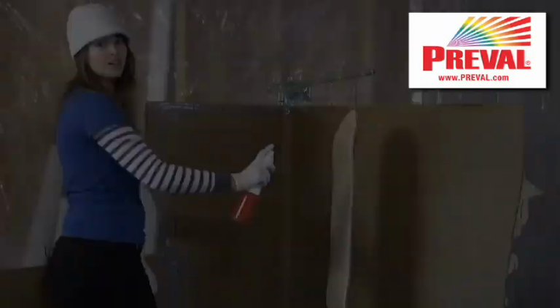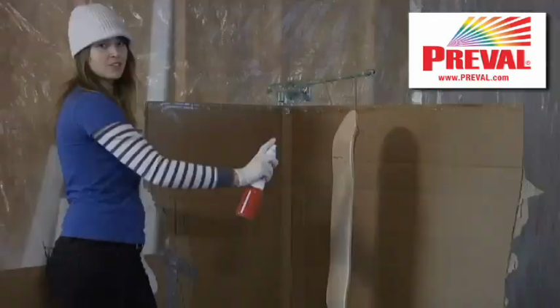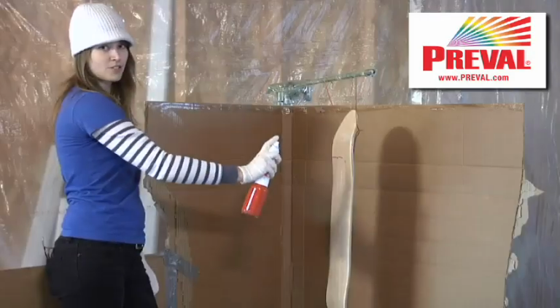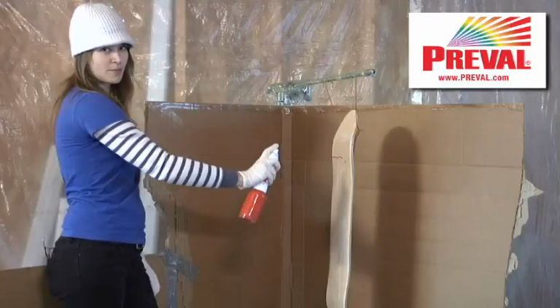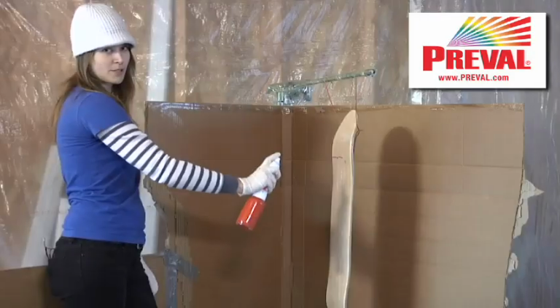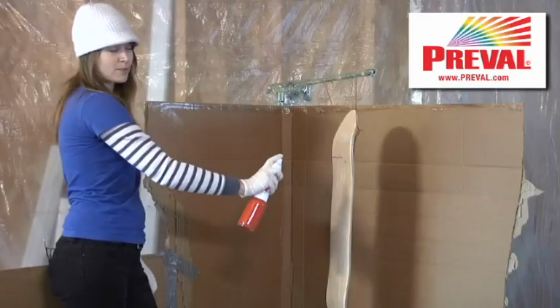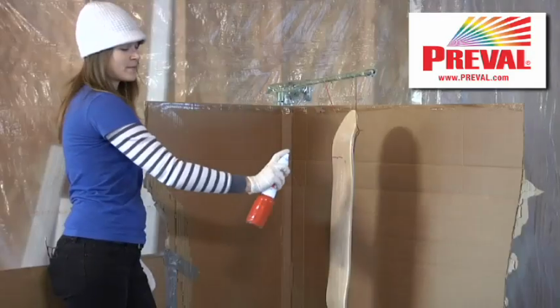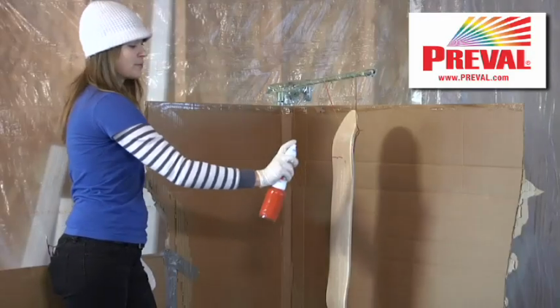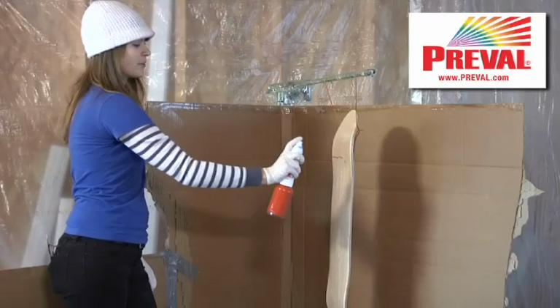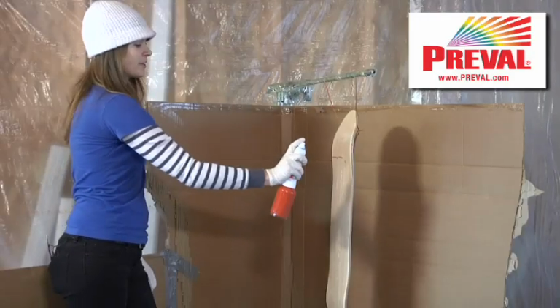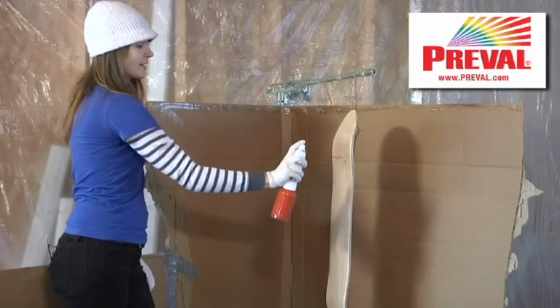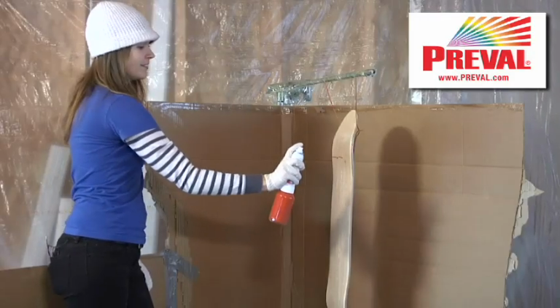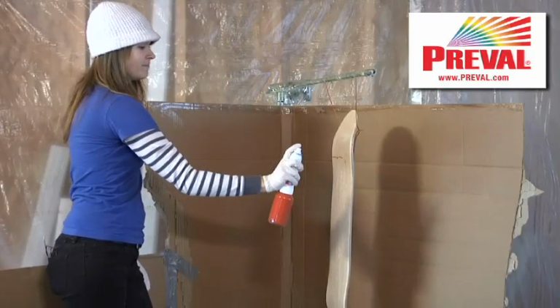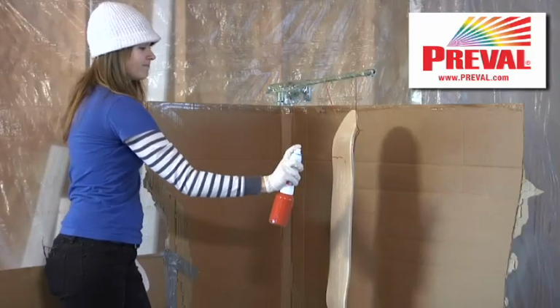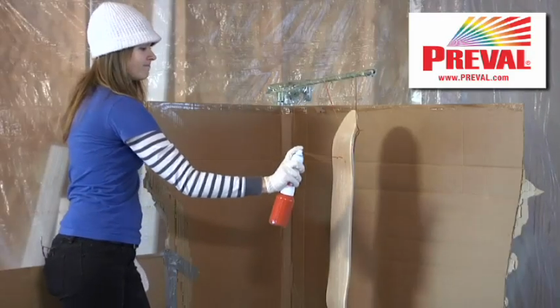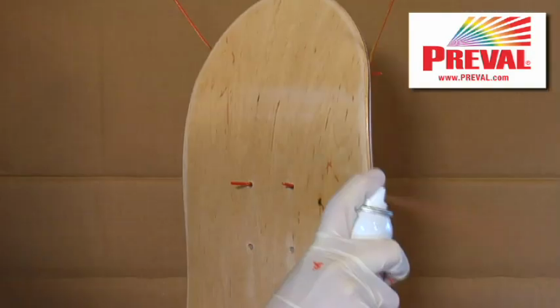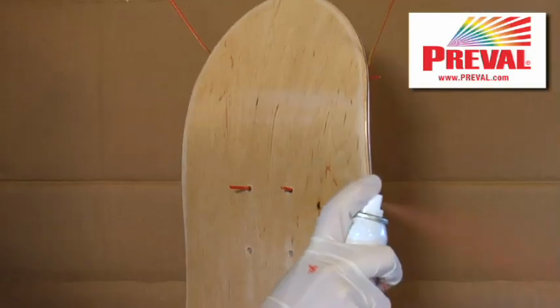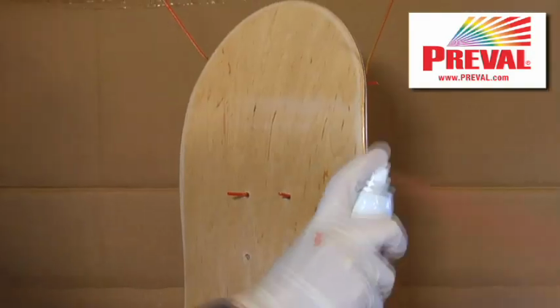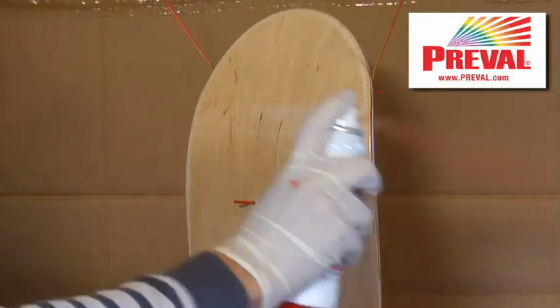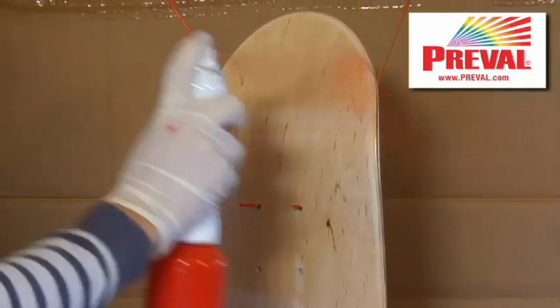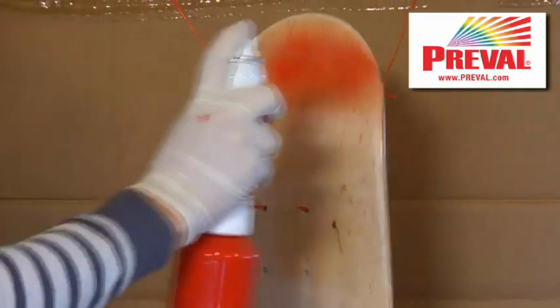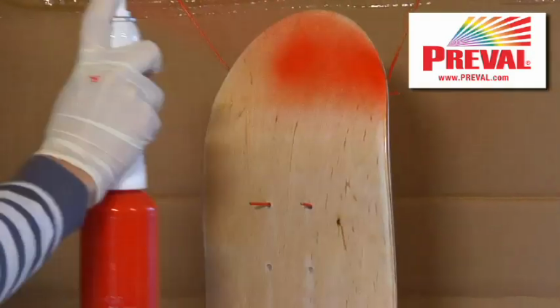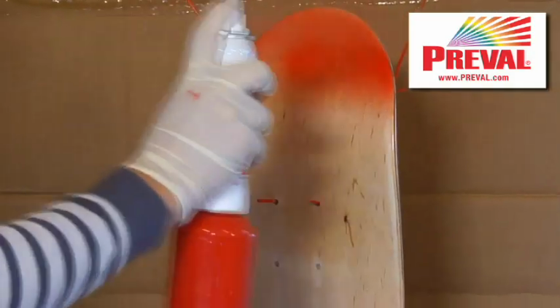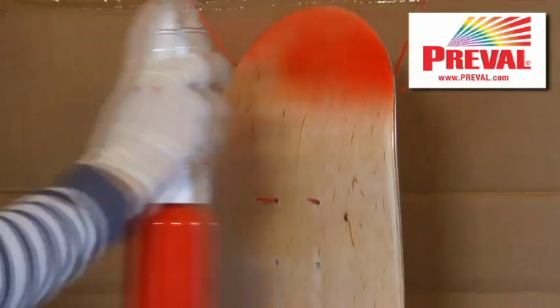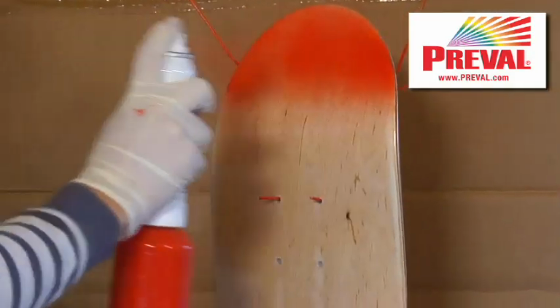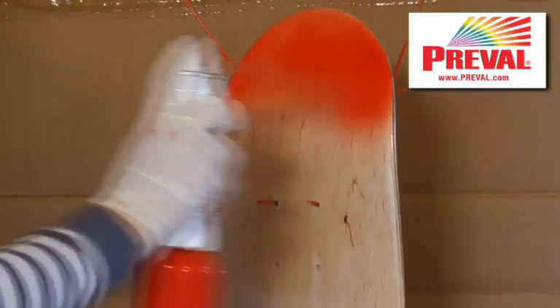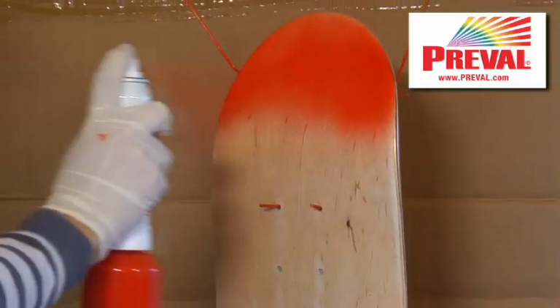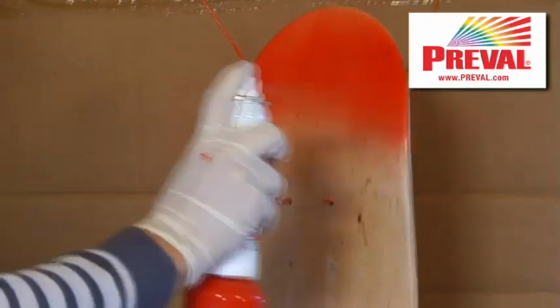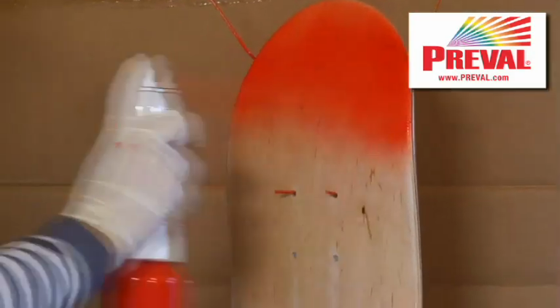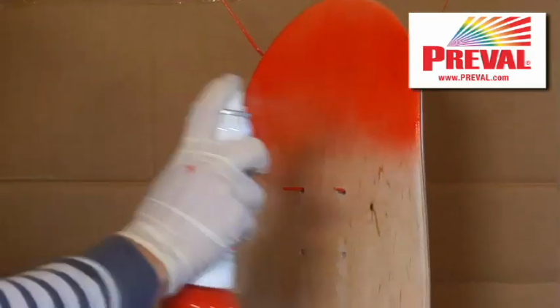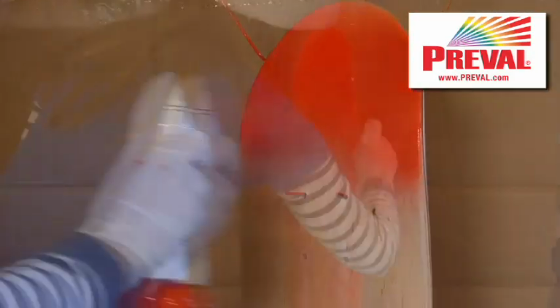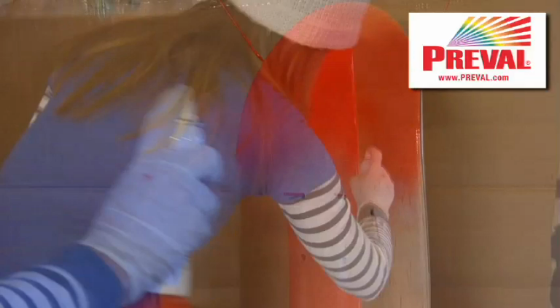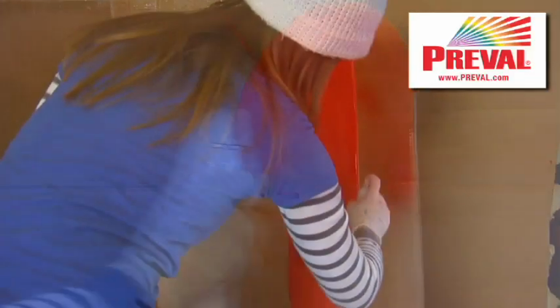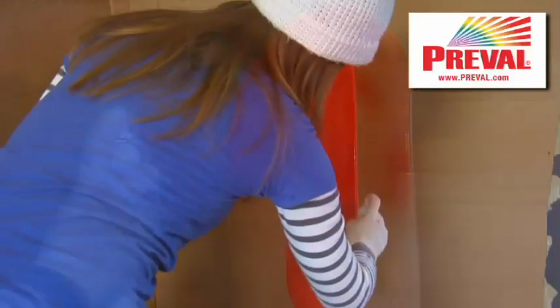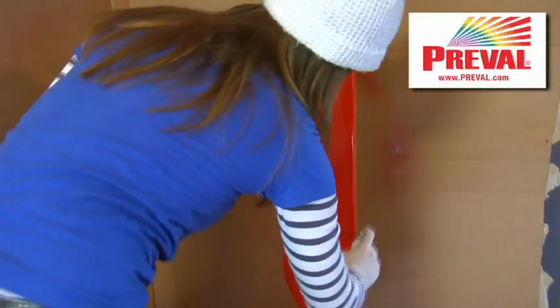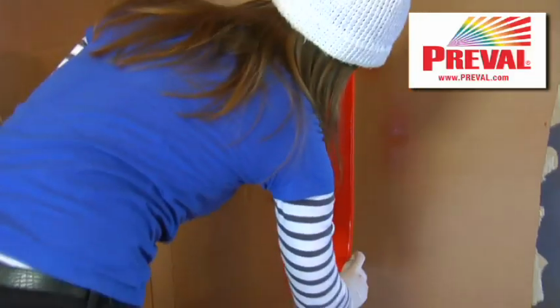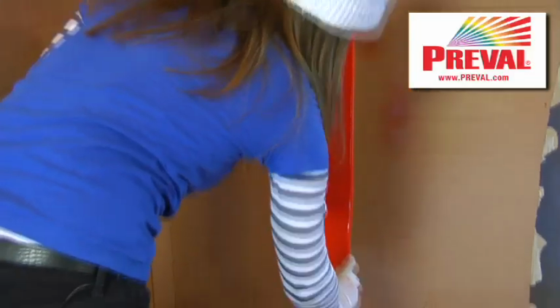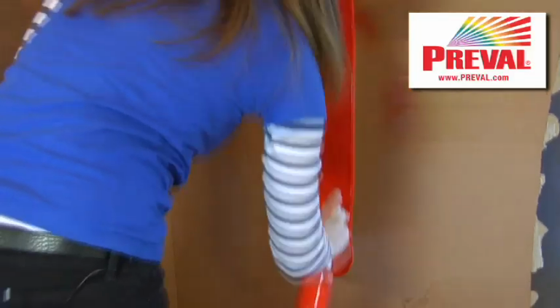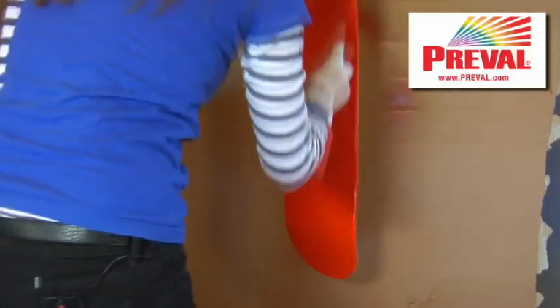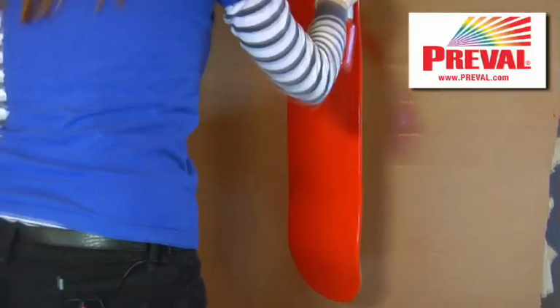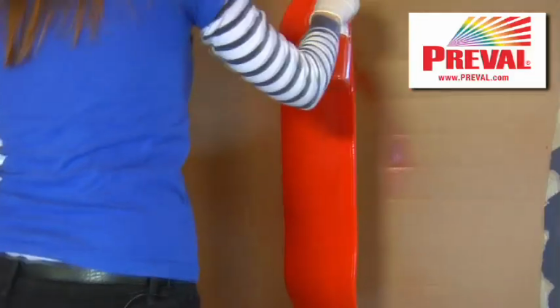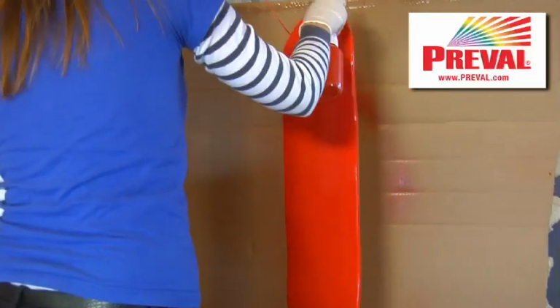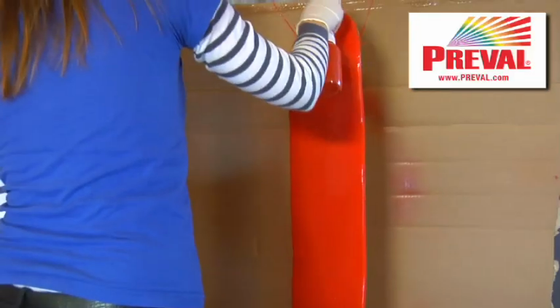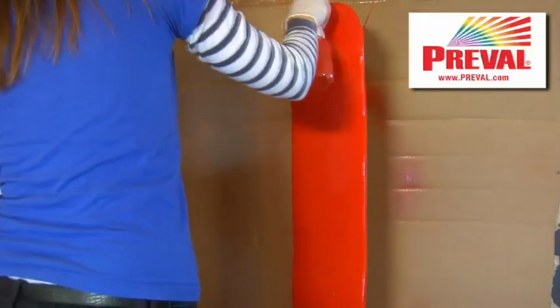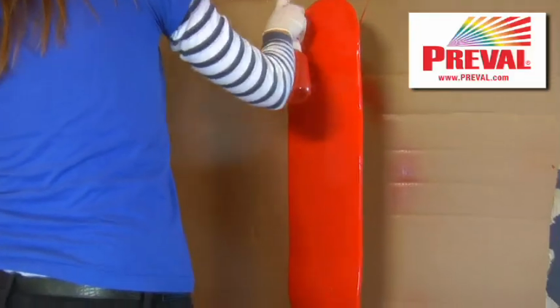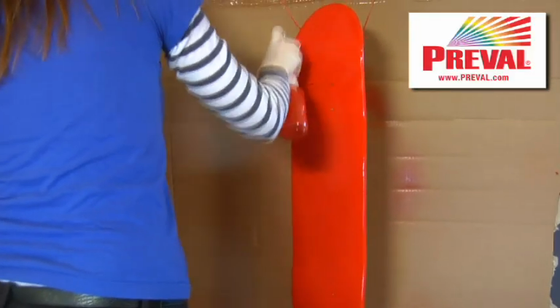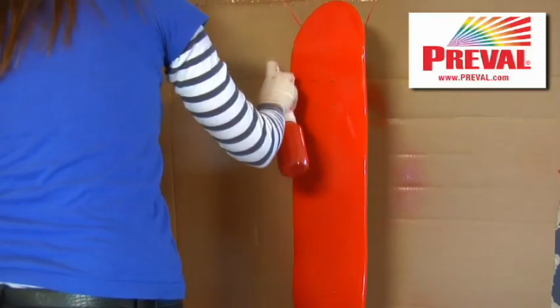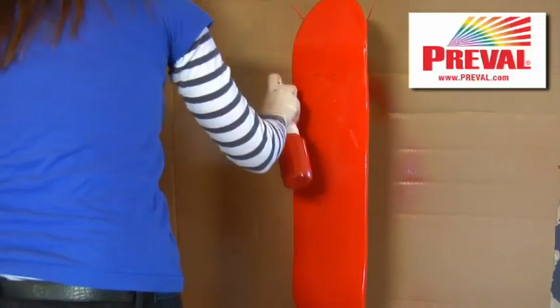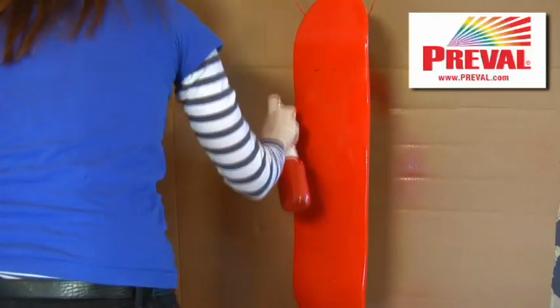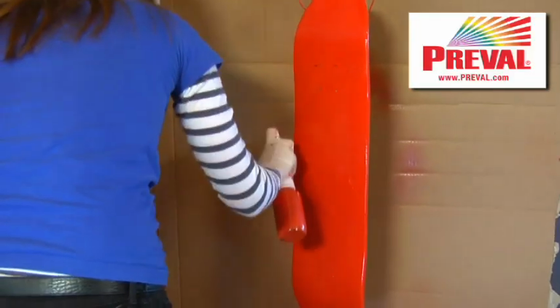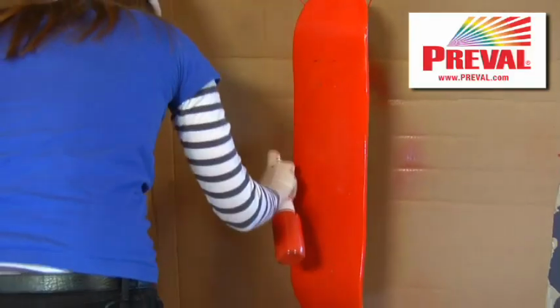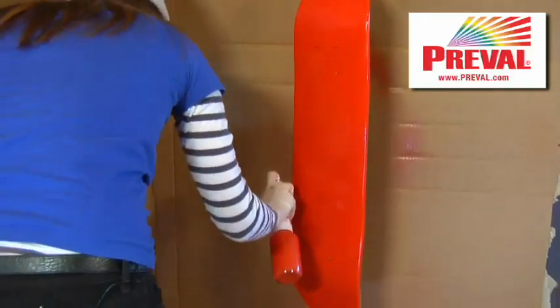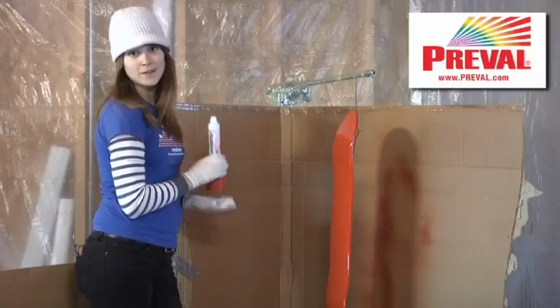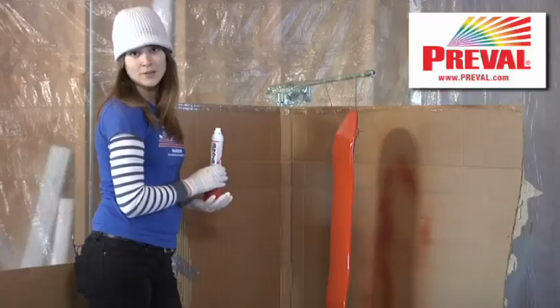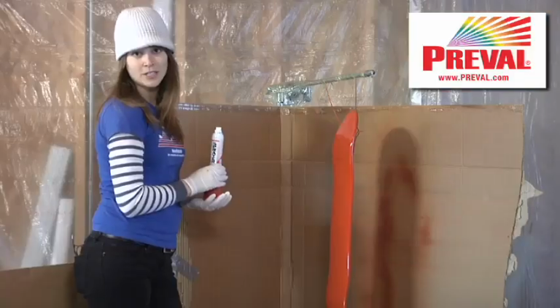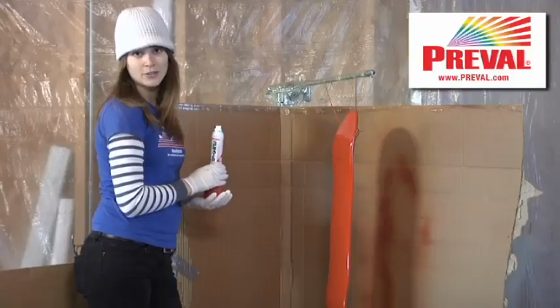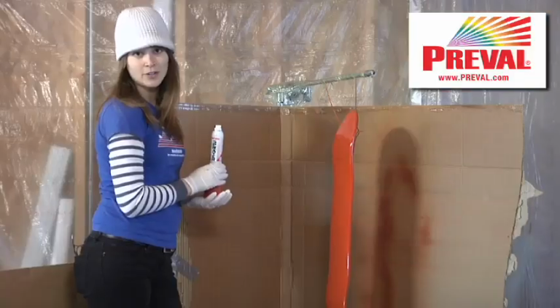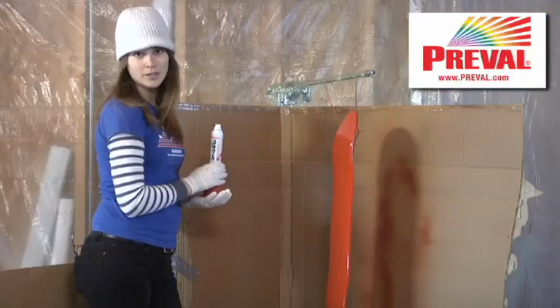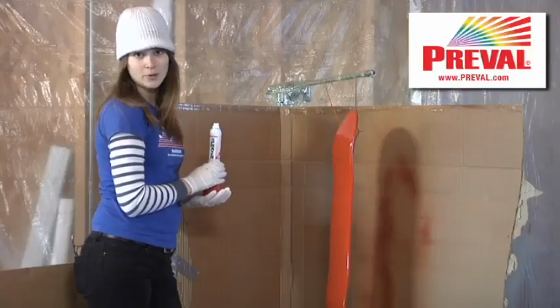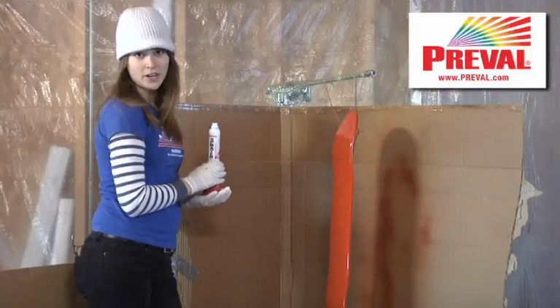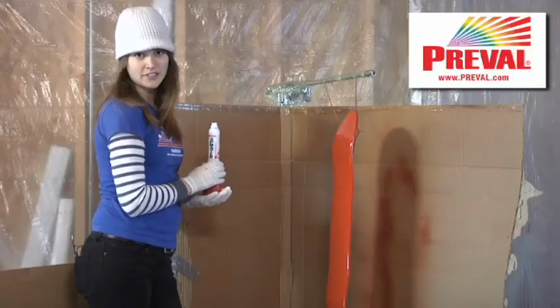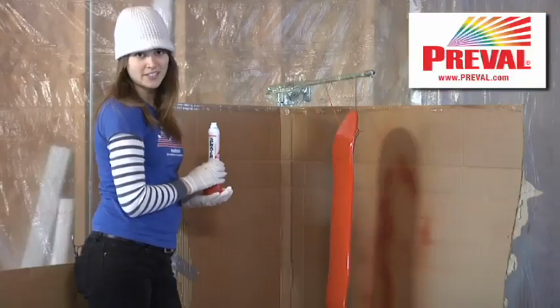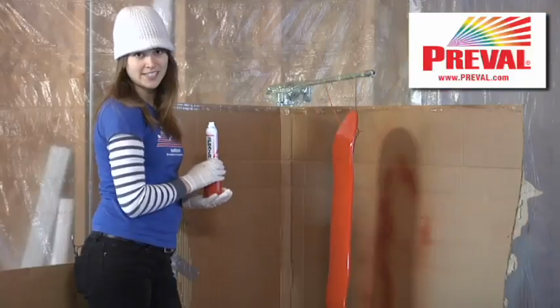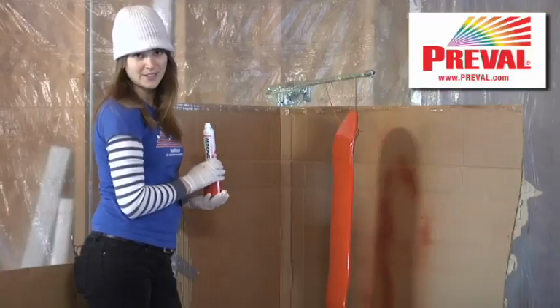So I'm going to spray my board now. I'm just going to let this dry for a couple minutes and then I'm going to get ready to put on the stencil.